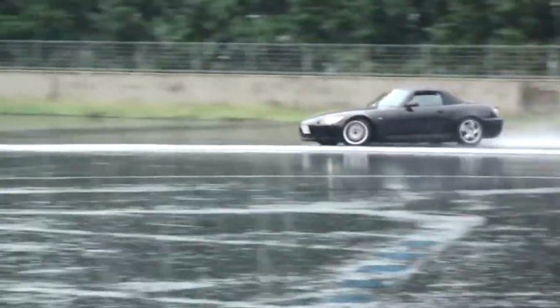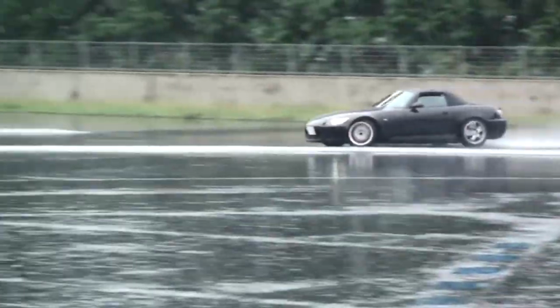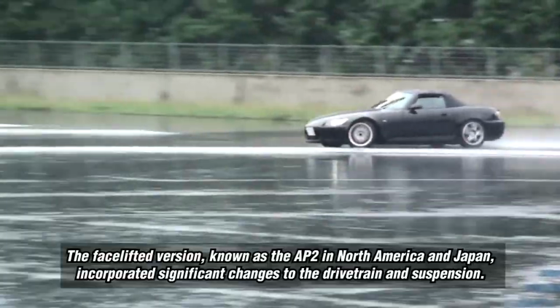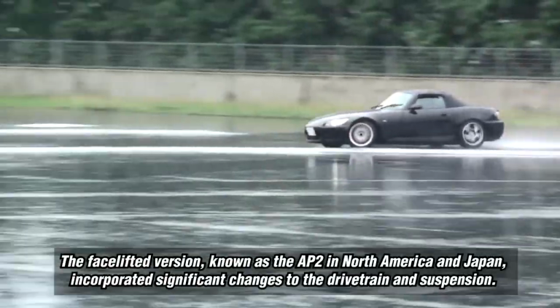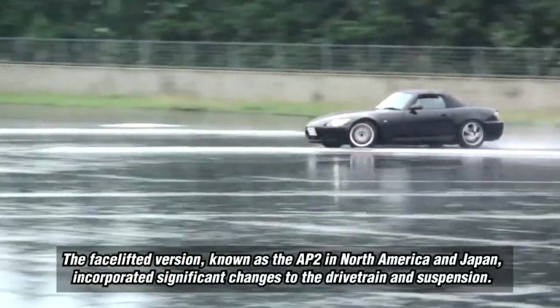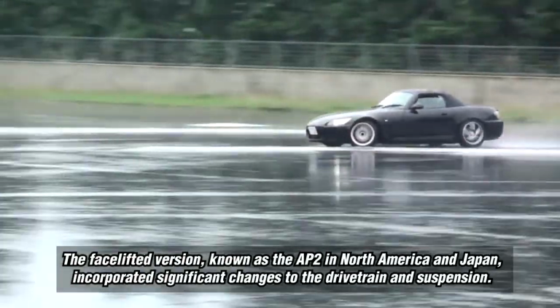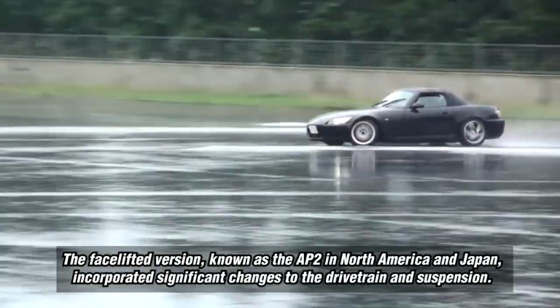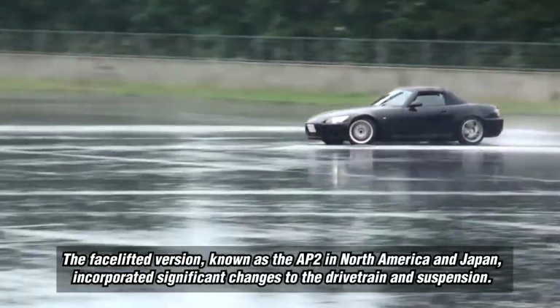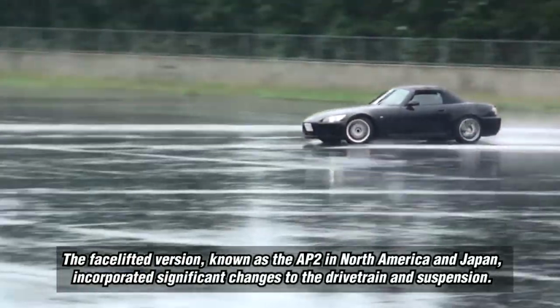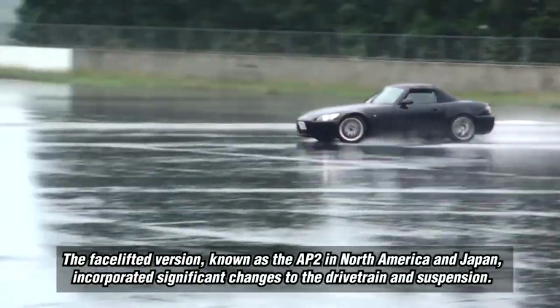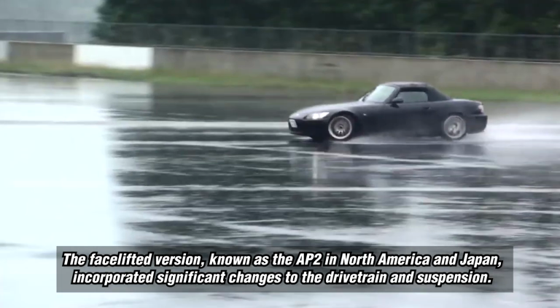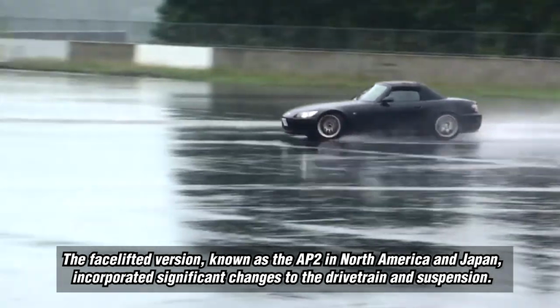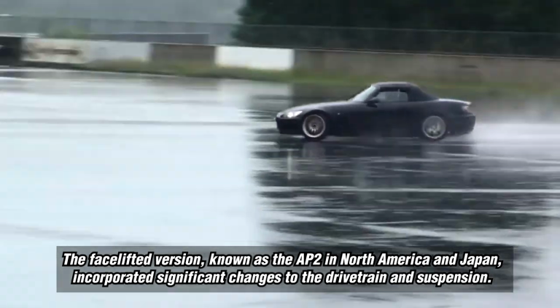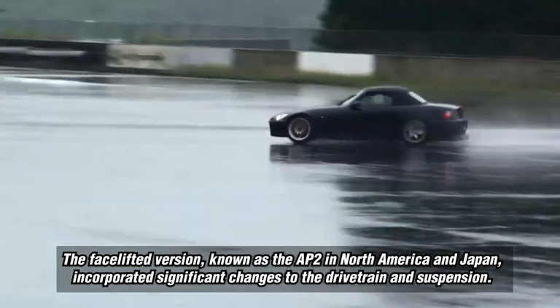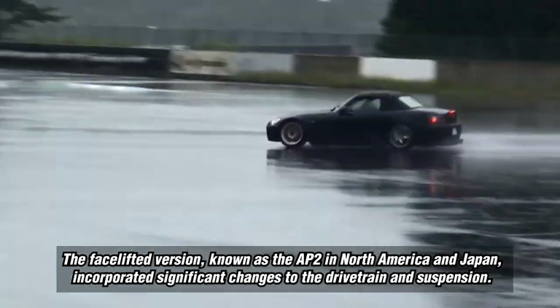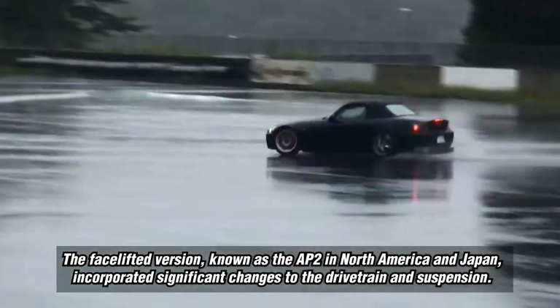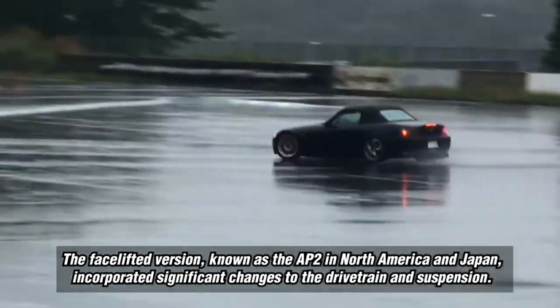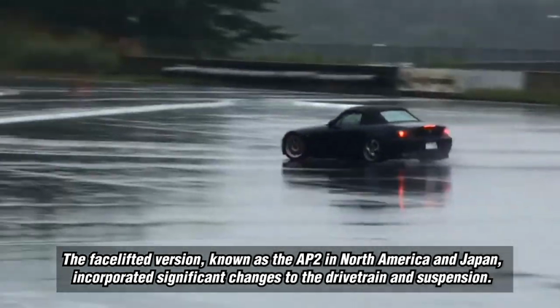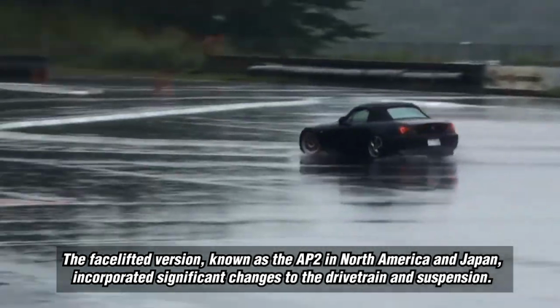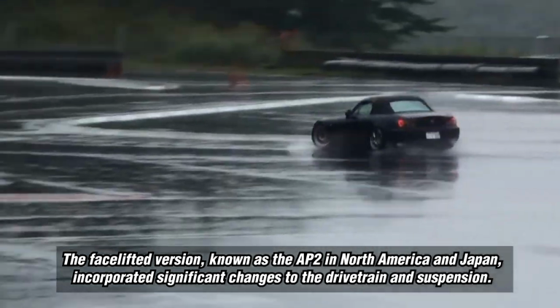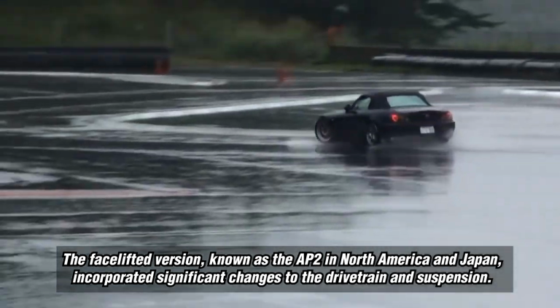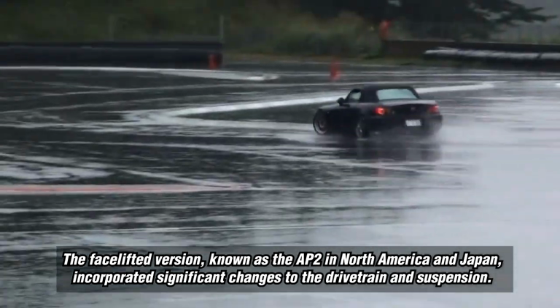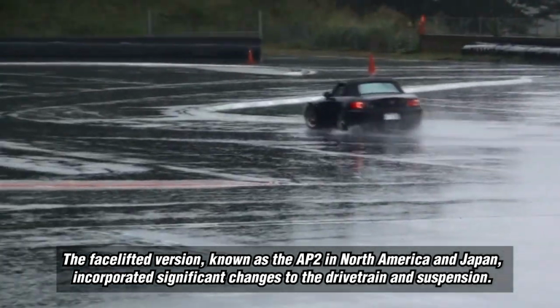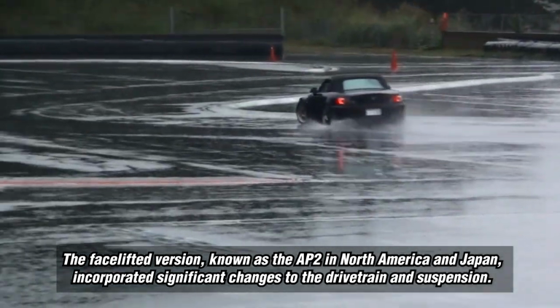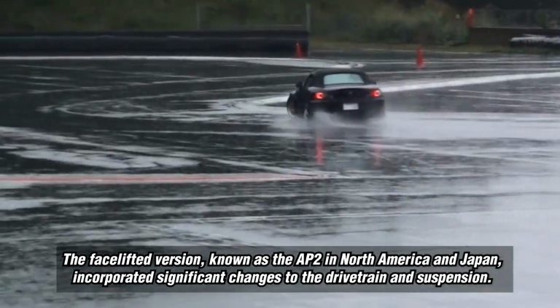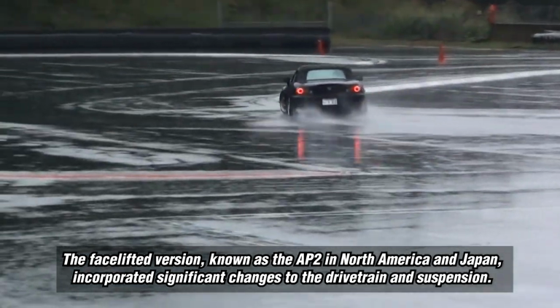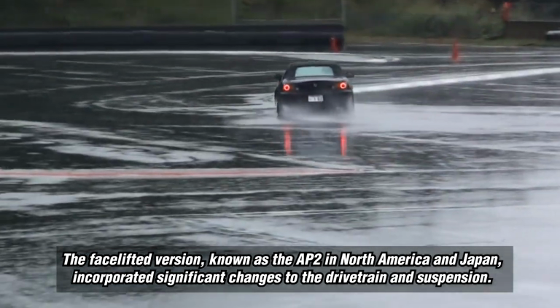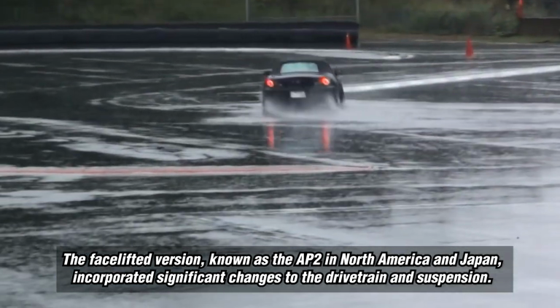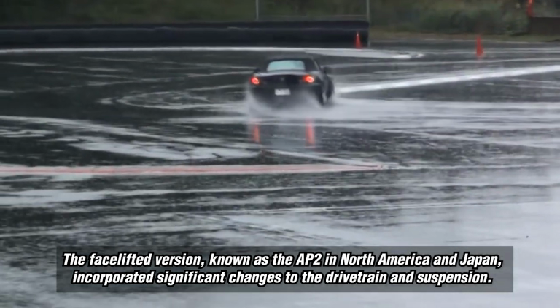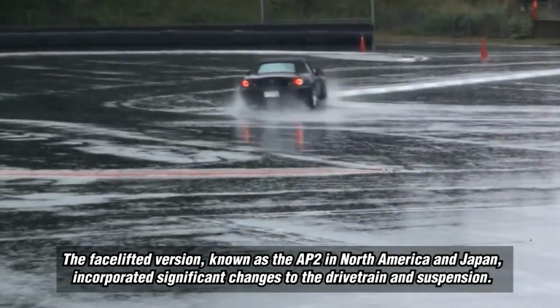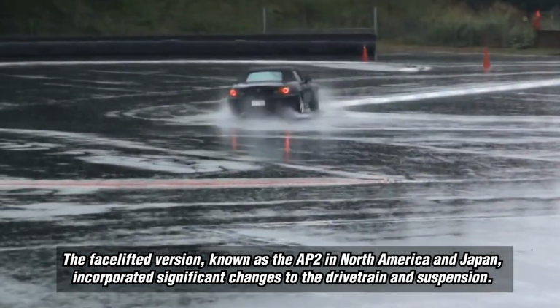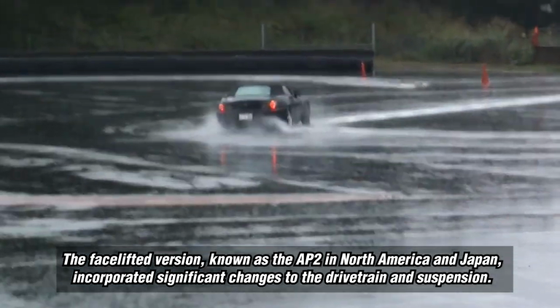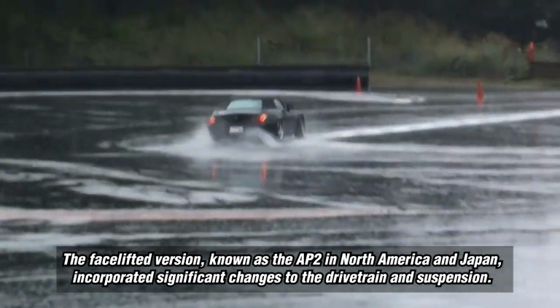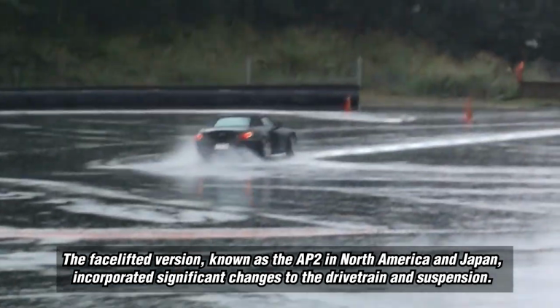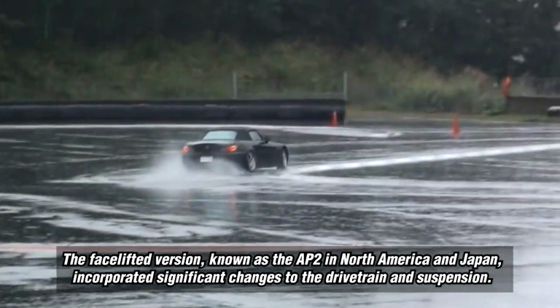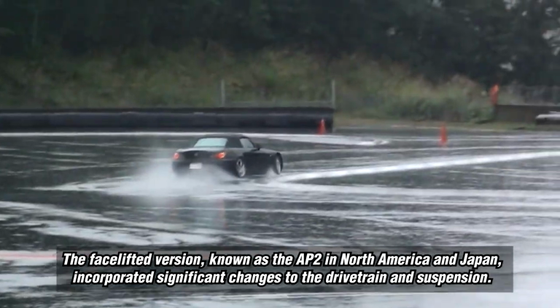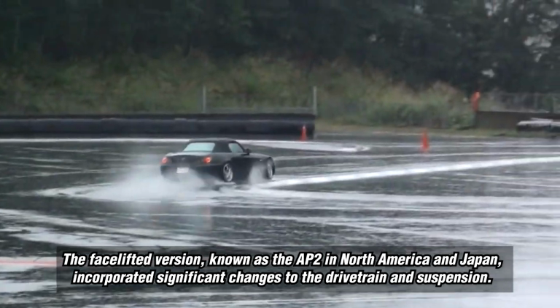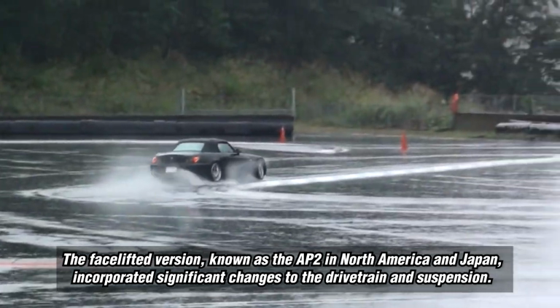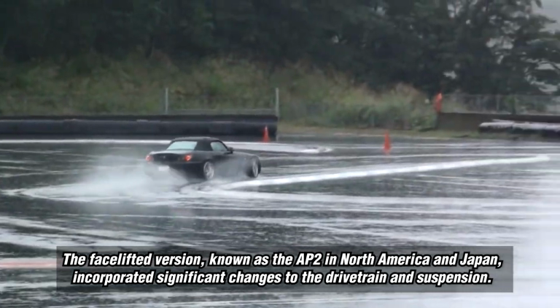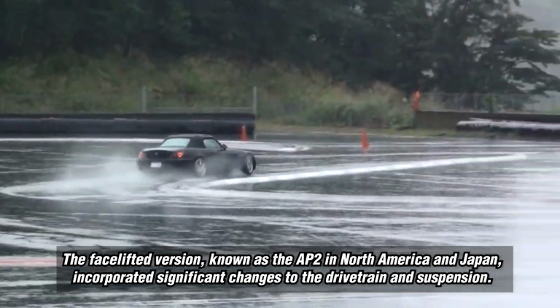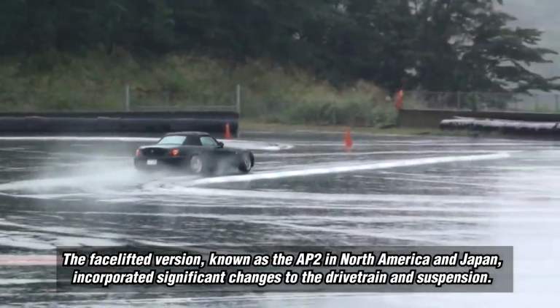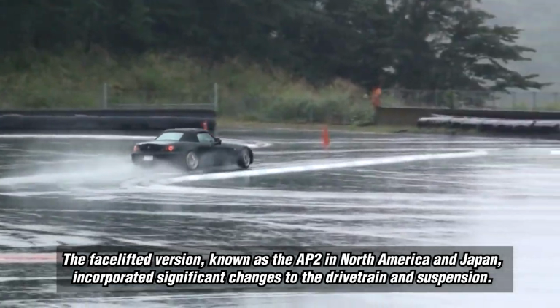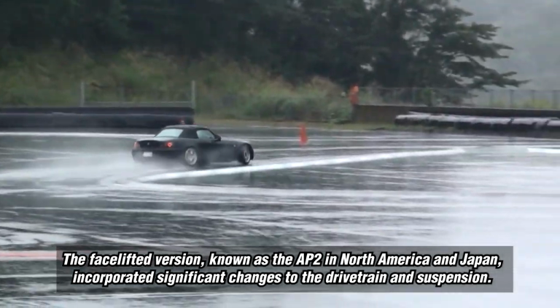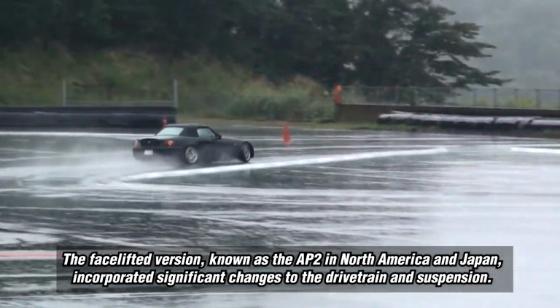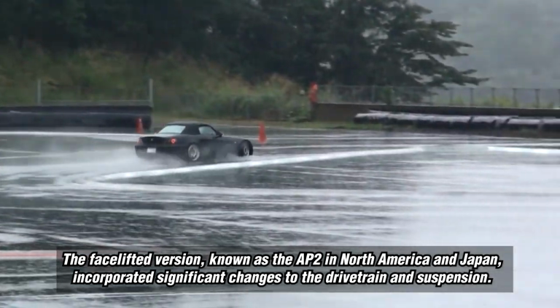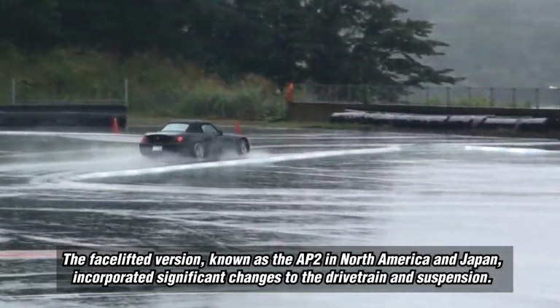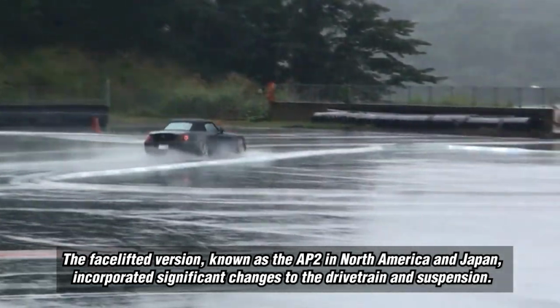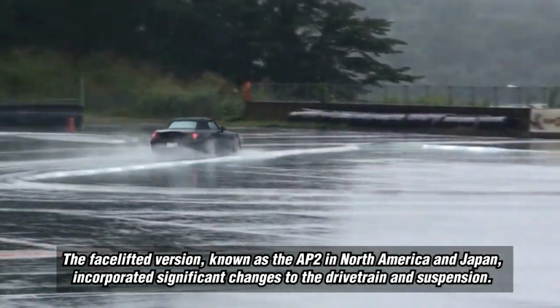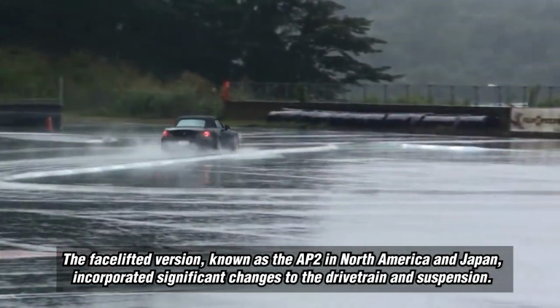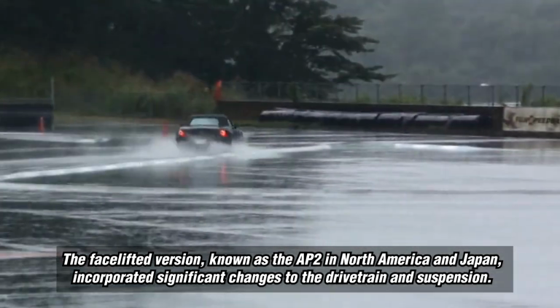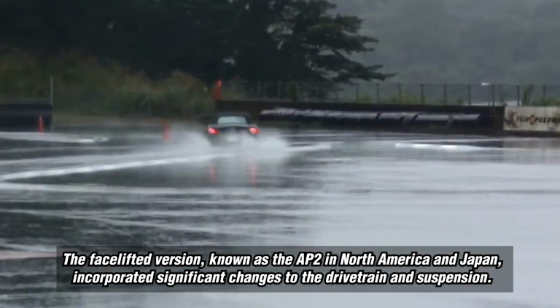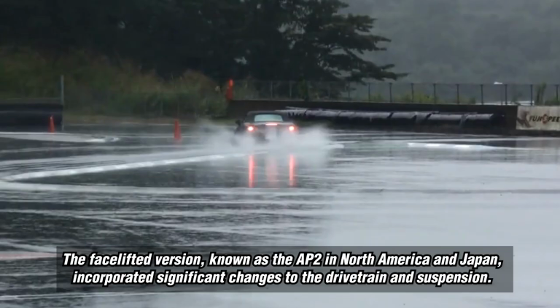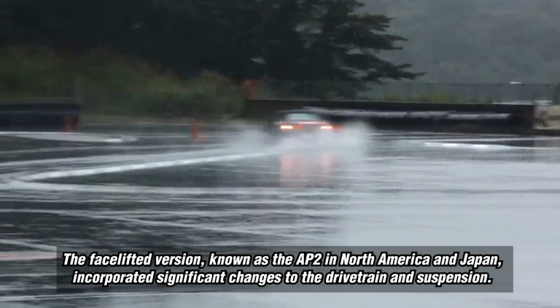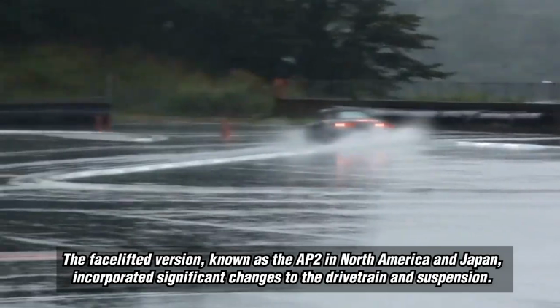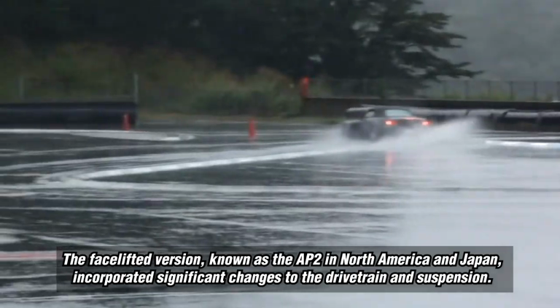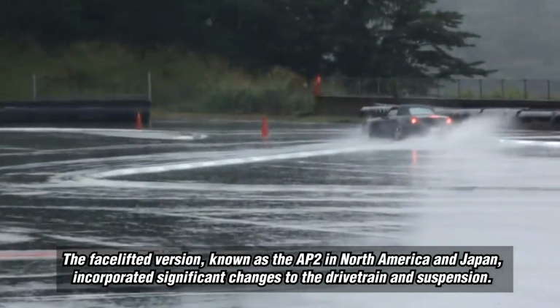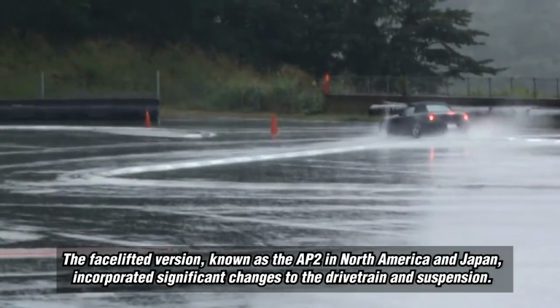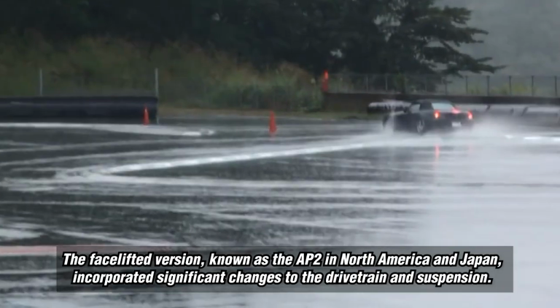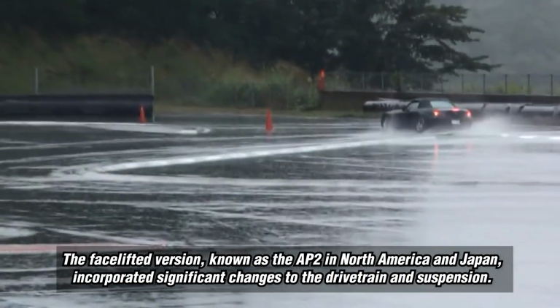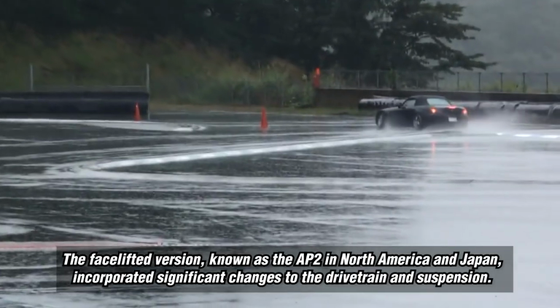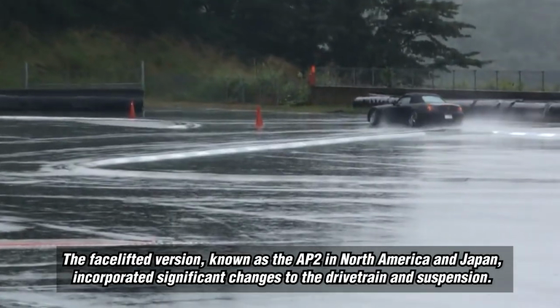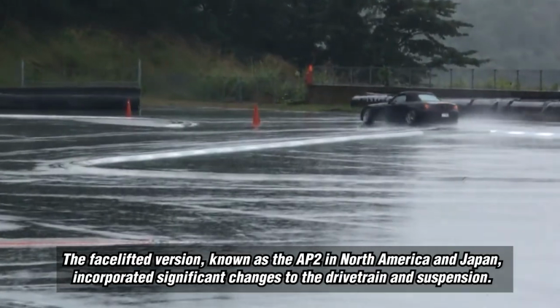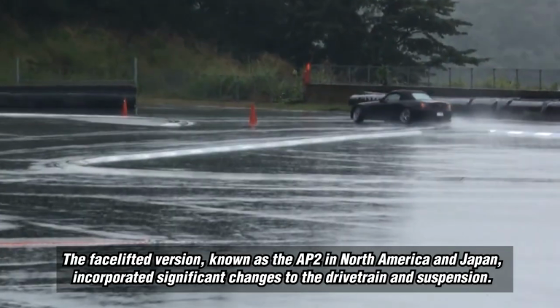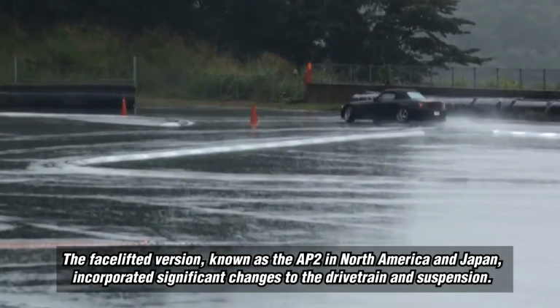The facelifted version, known as the AP2 in North America and Japan, incorporated significant changes to the drivetrain and suspension.